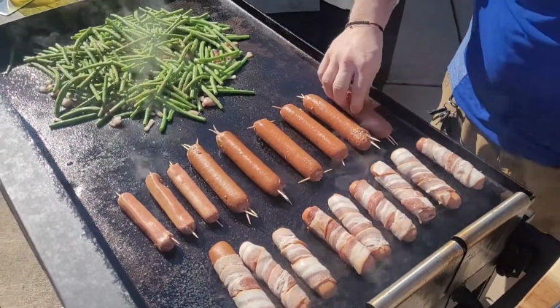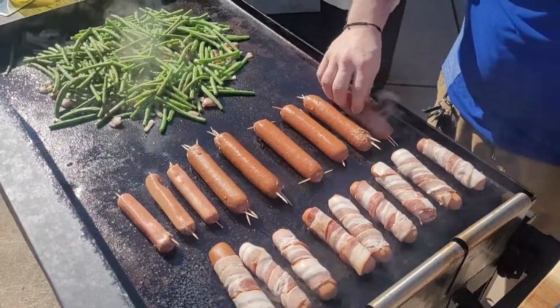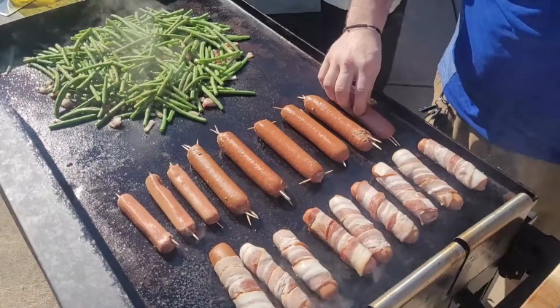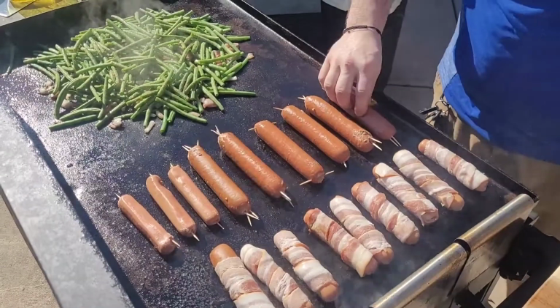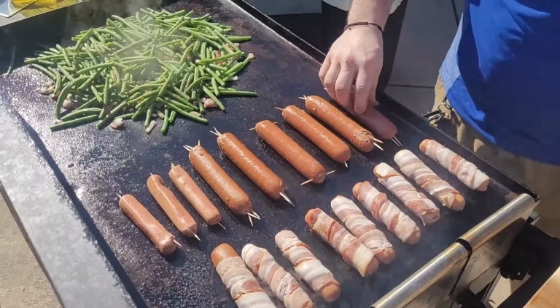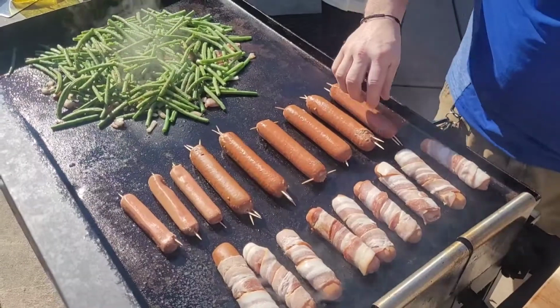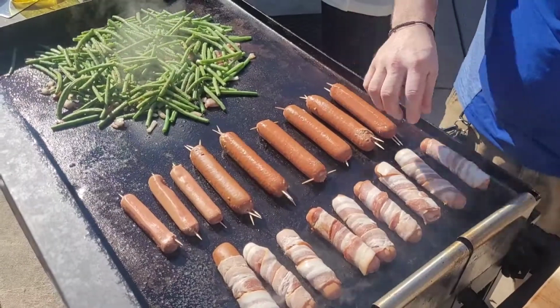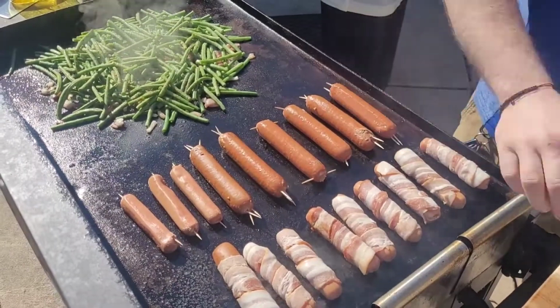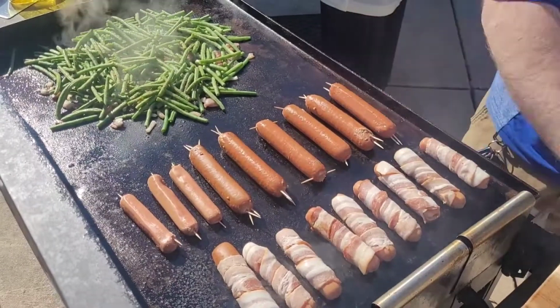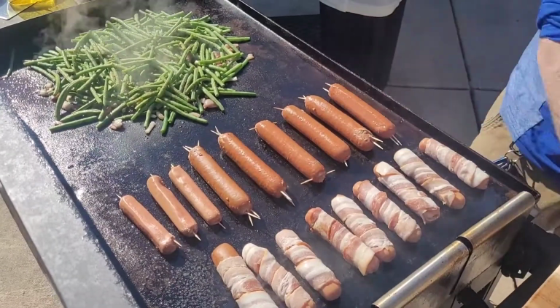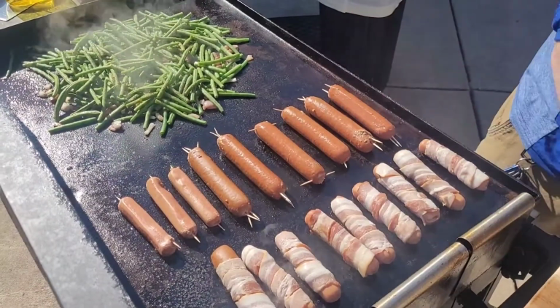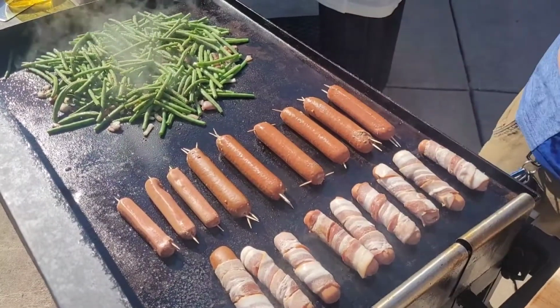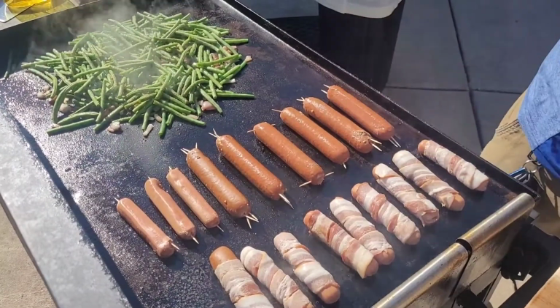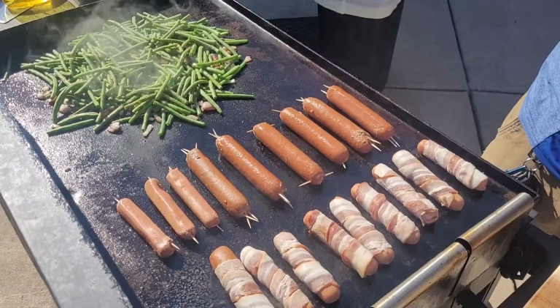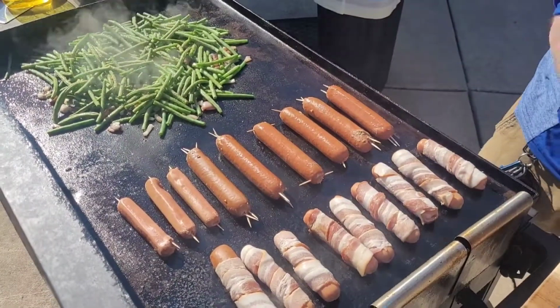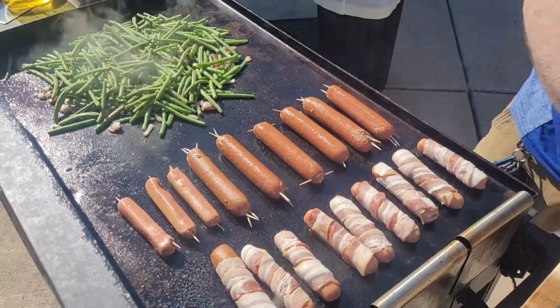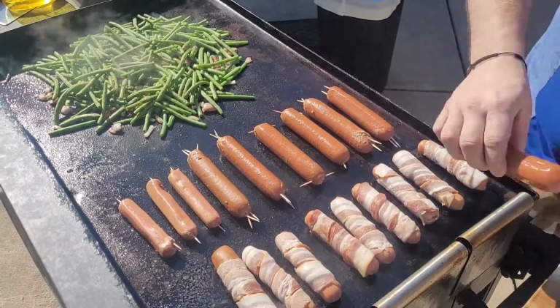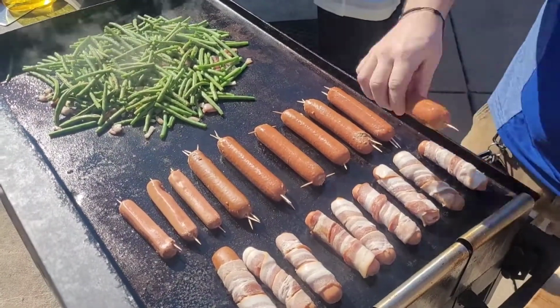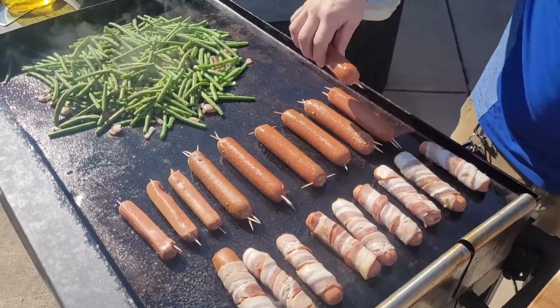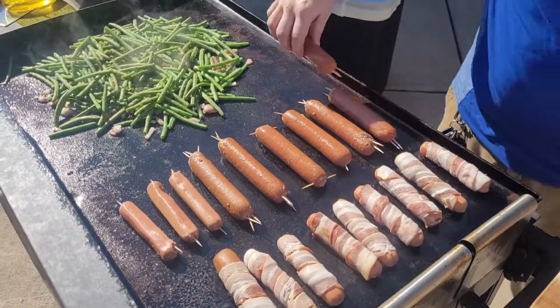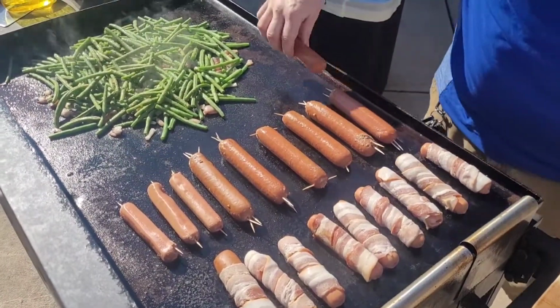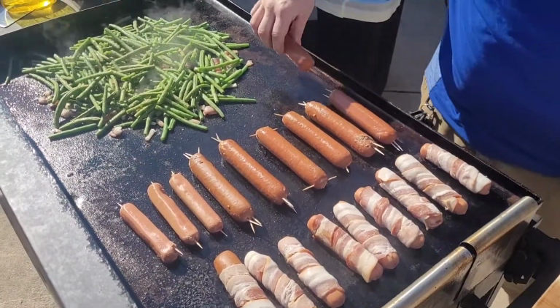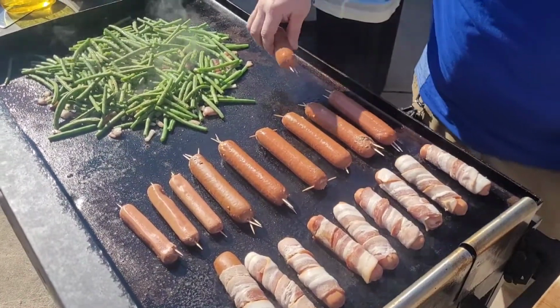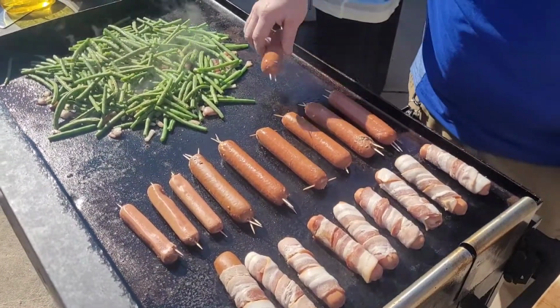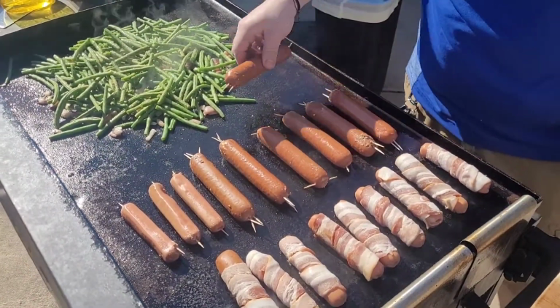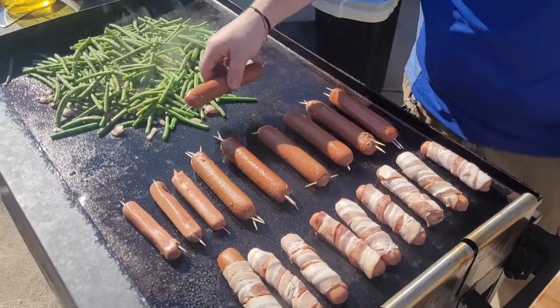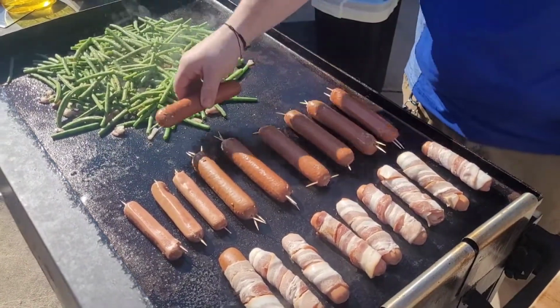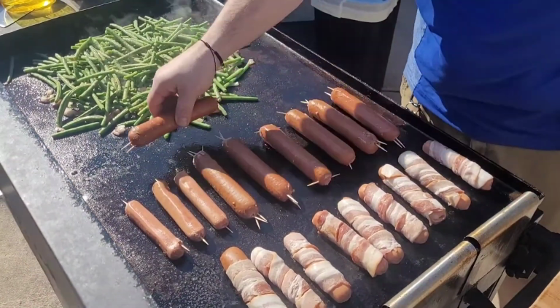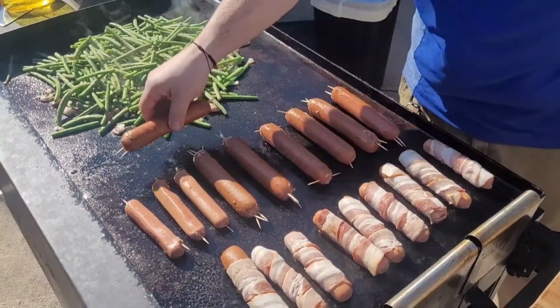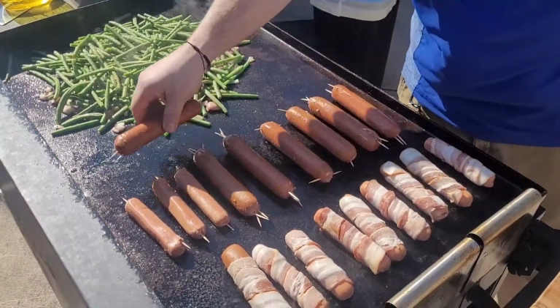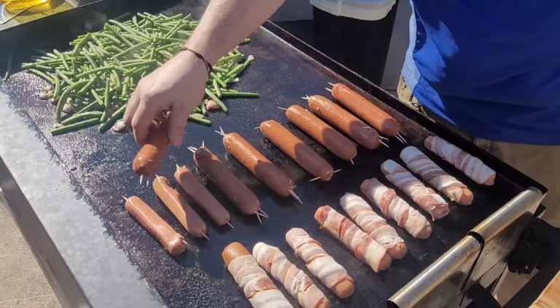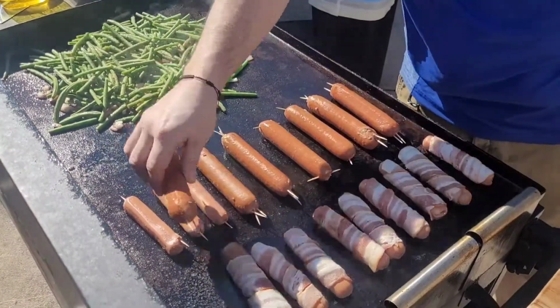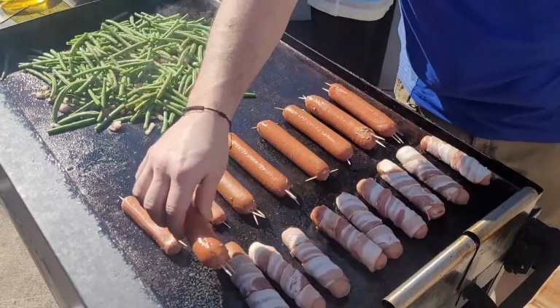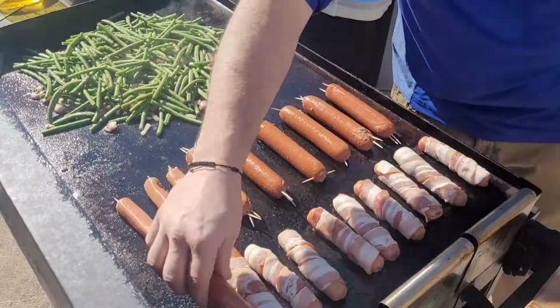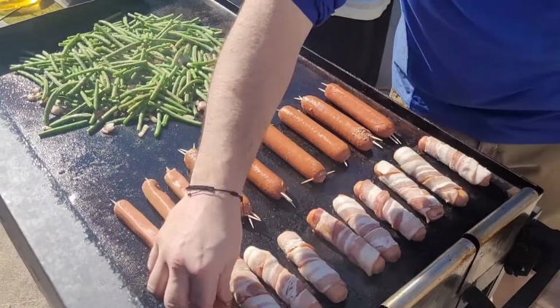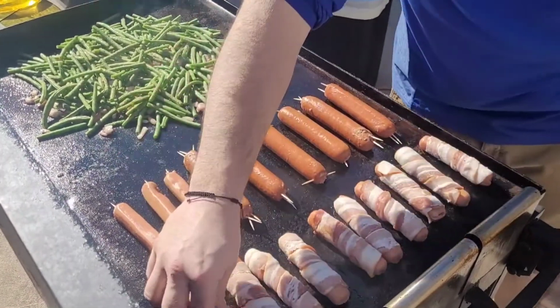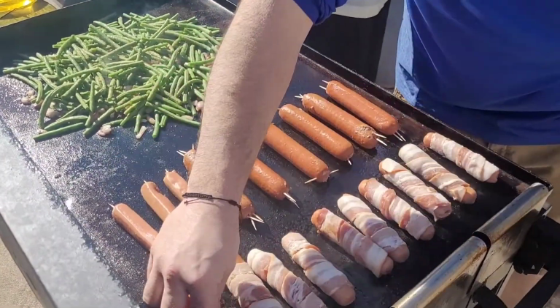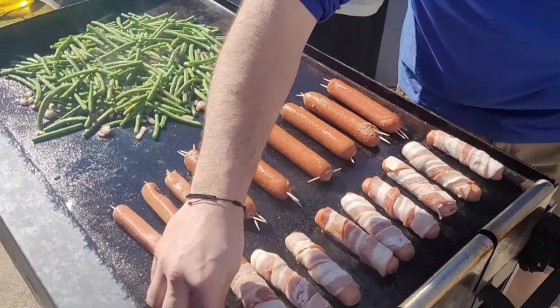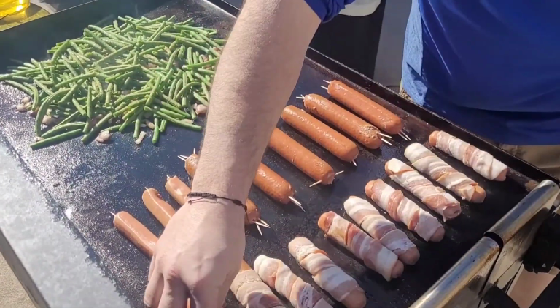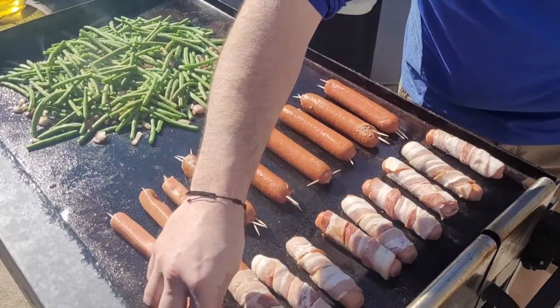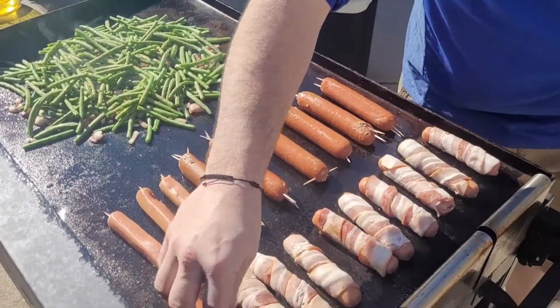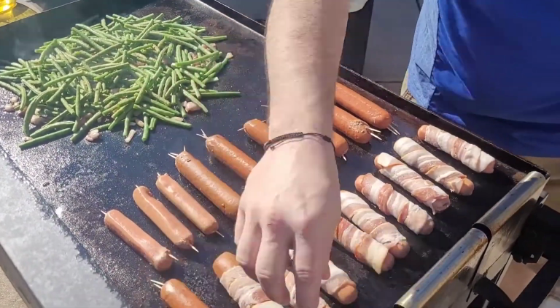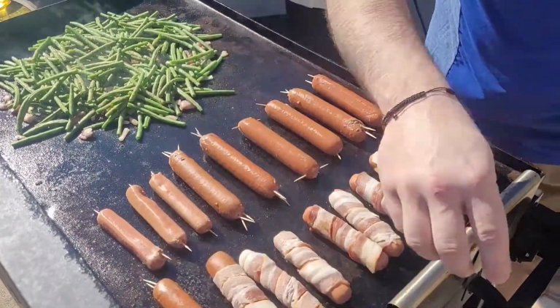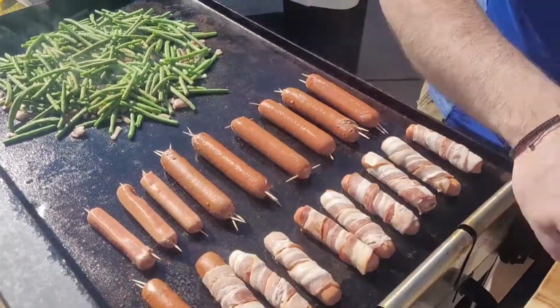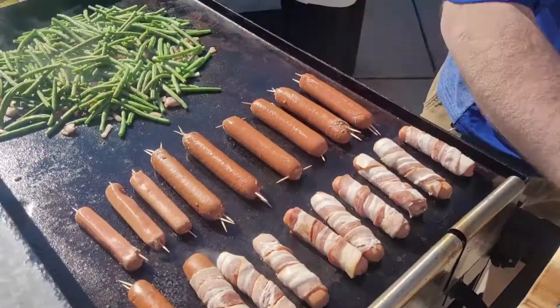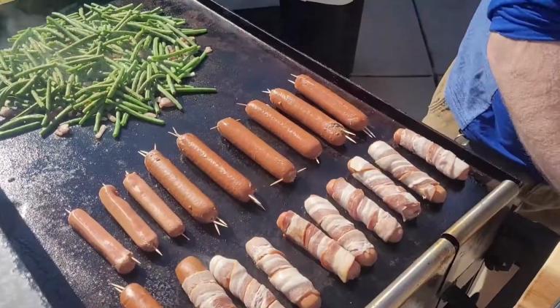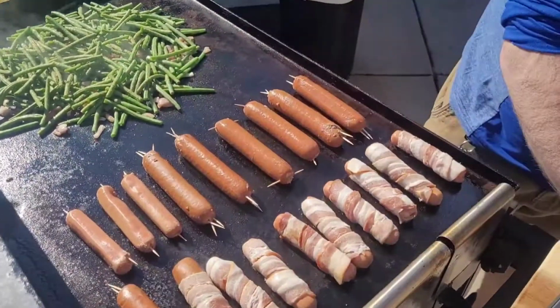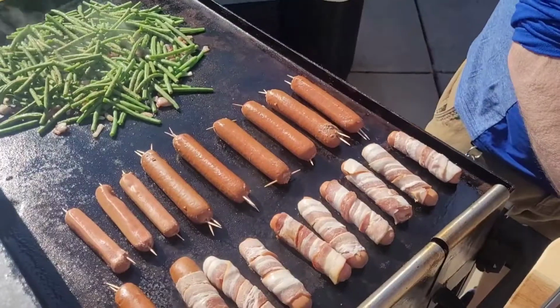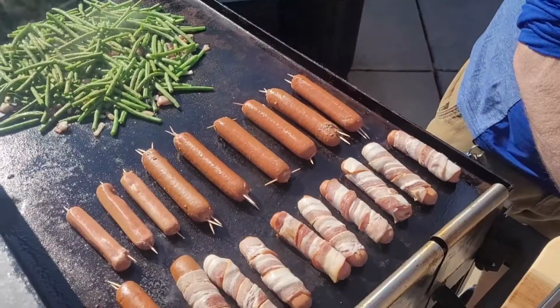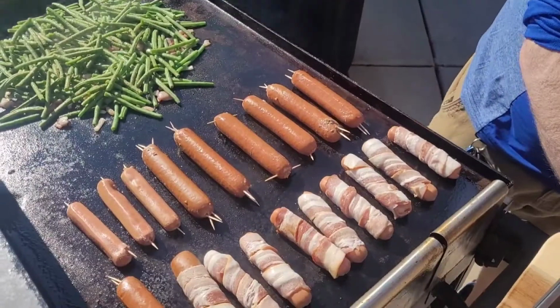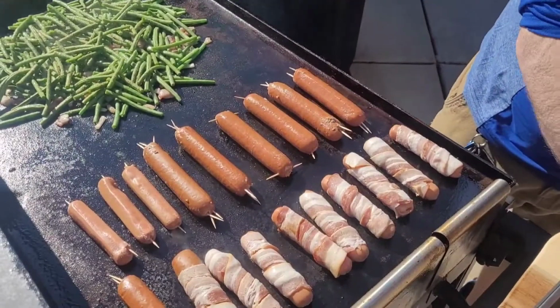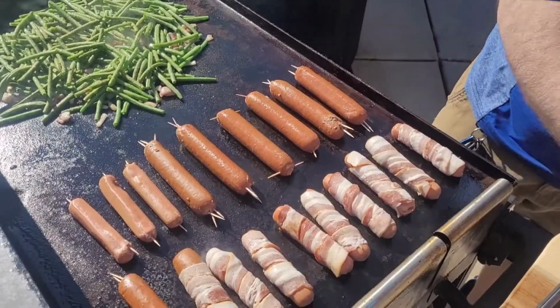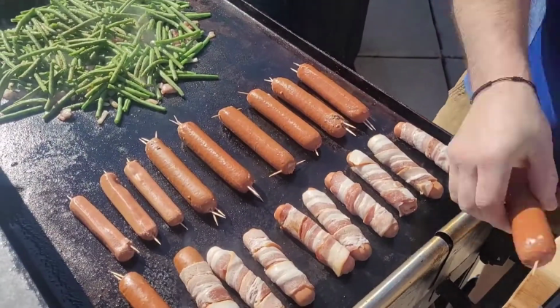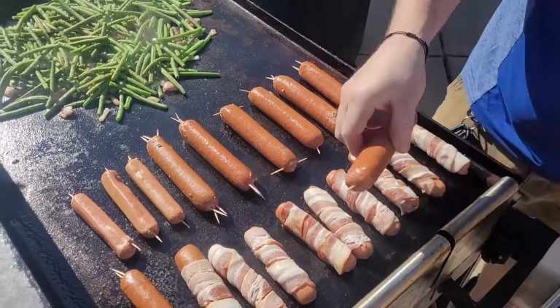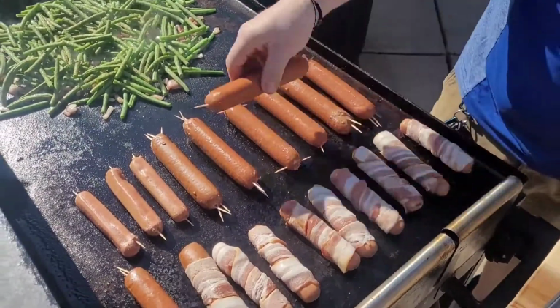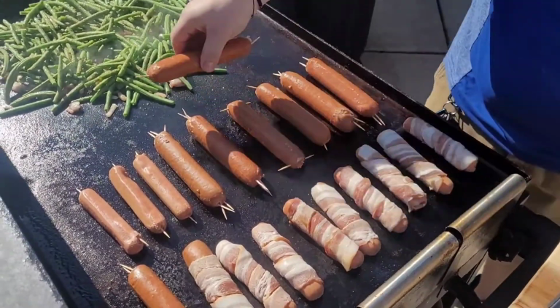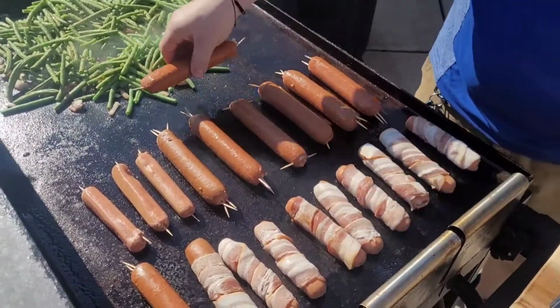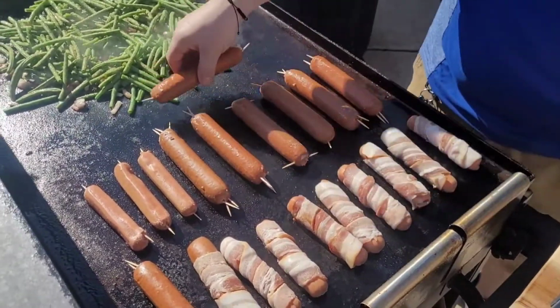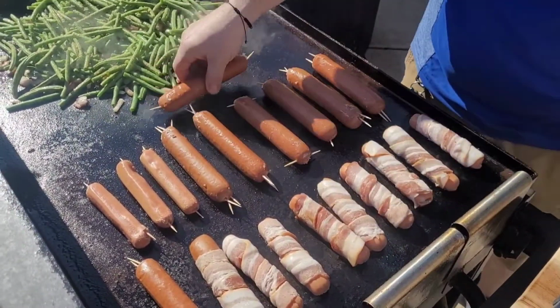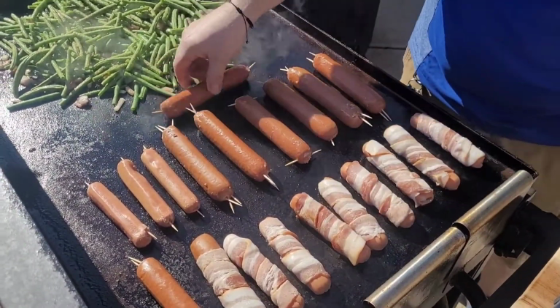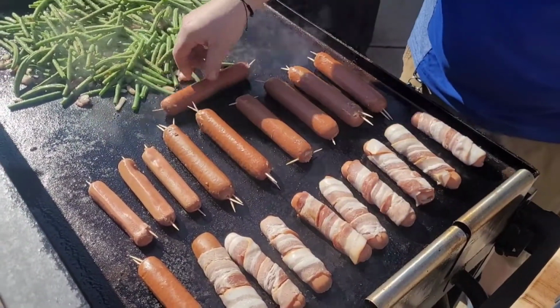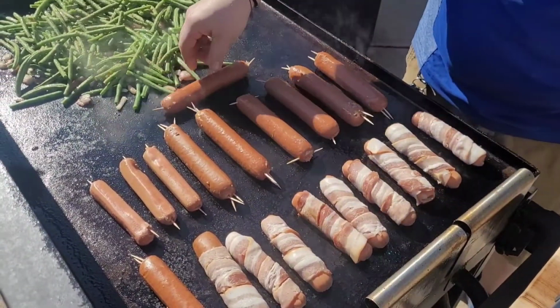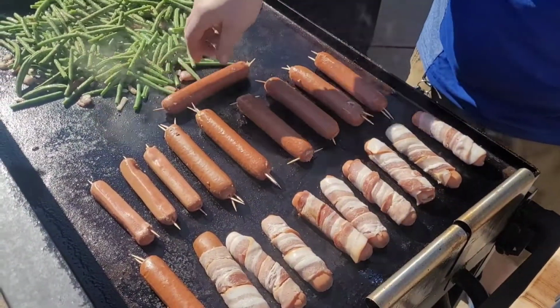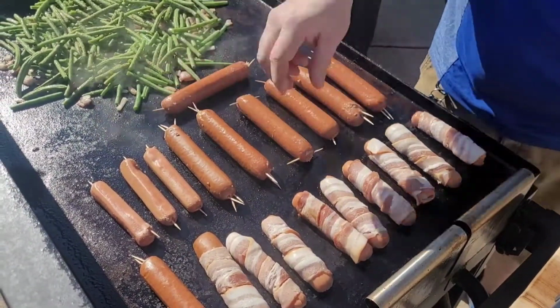We're just going to cook these on all sides, get them cooked up. Y'all know how to cook a hot dog. We'll come back as we show you the final product.